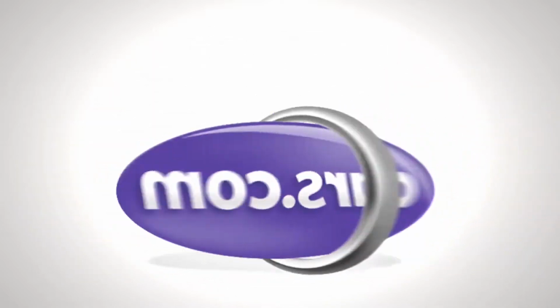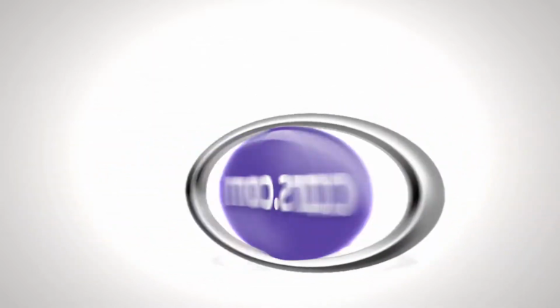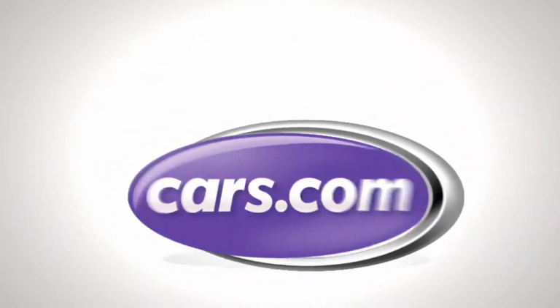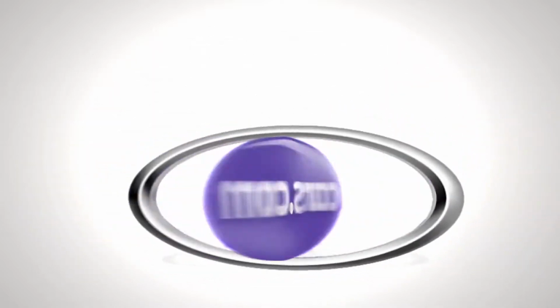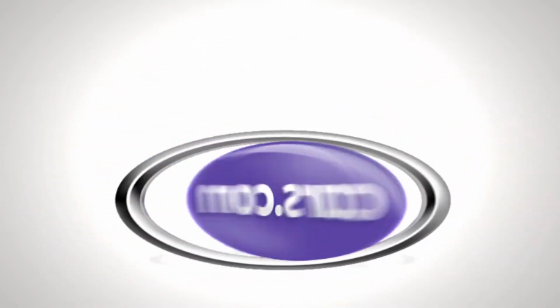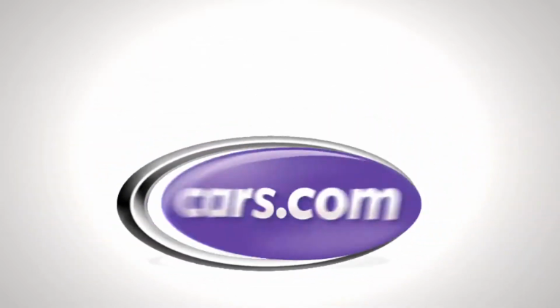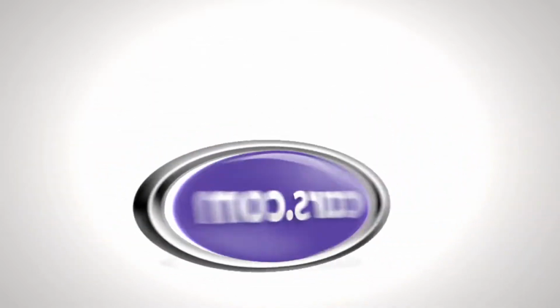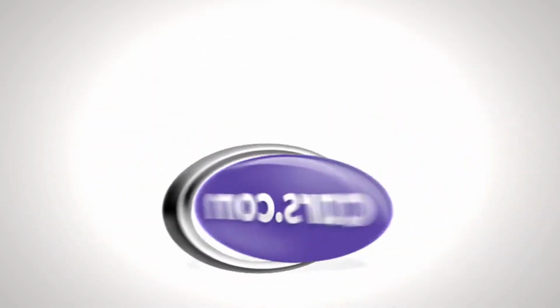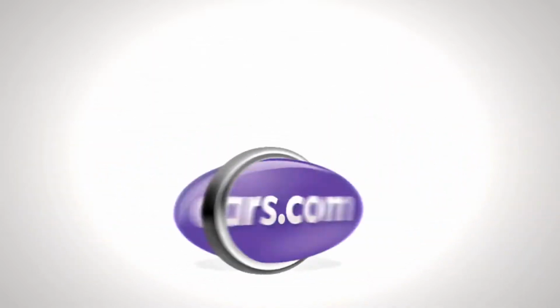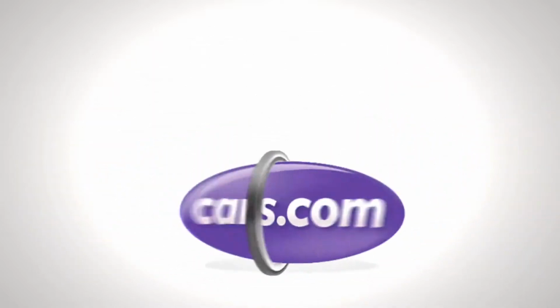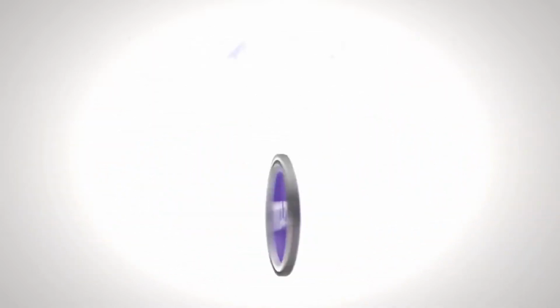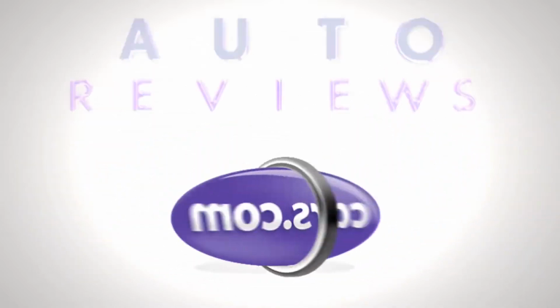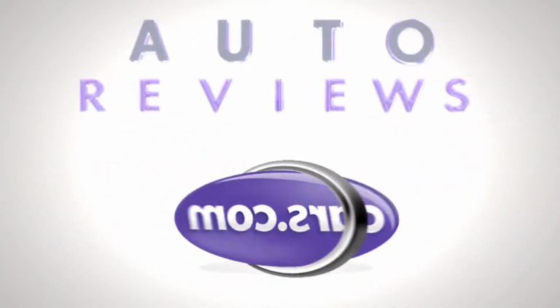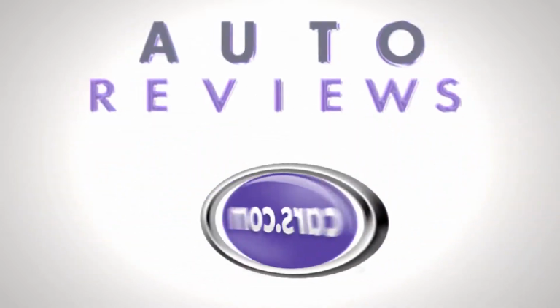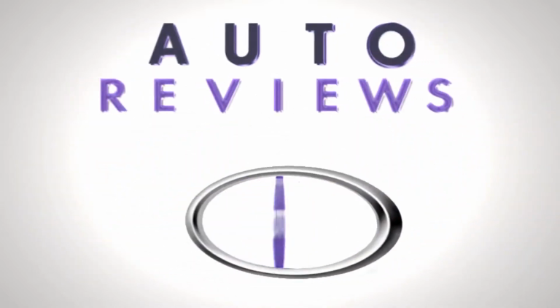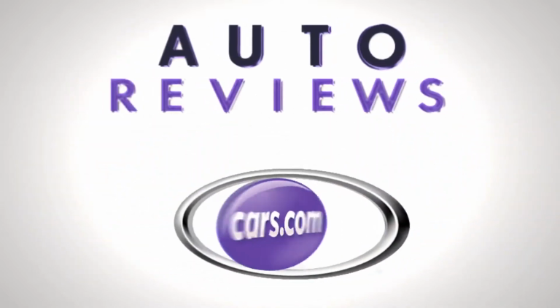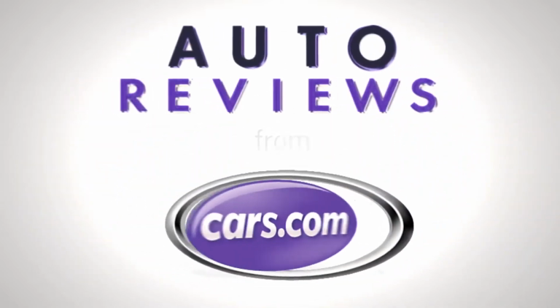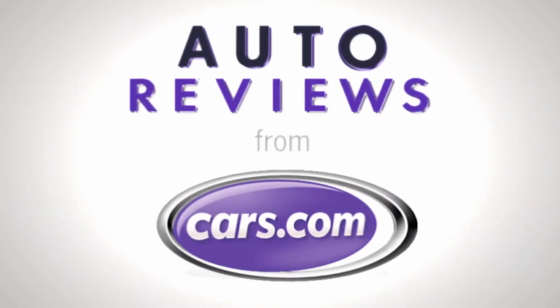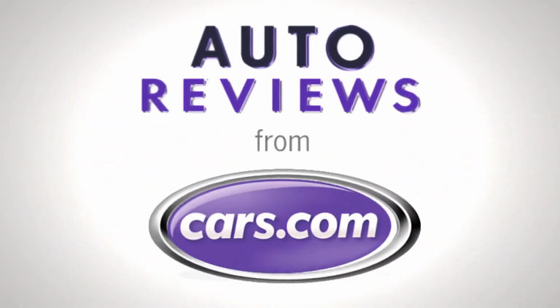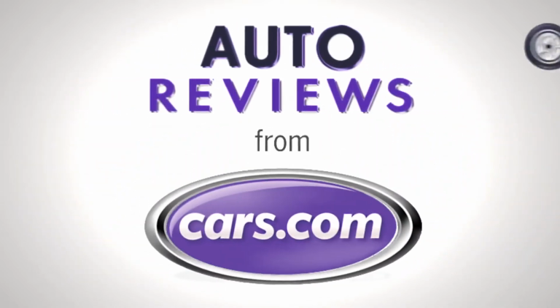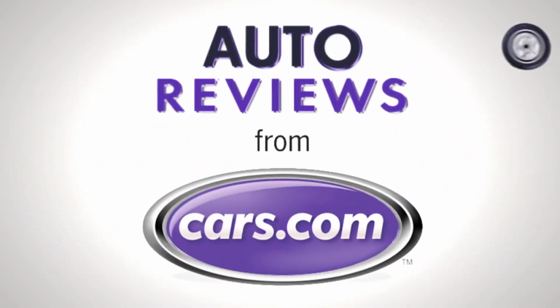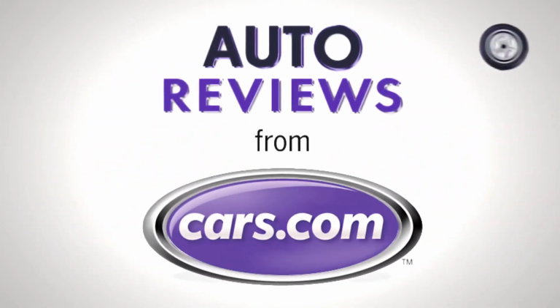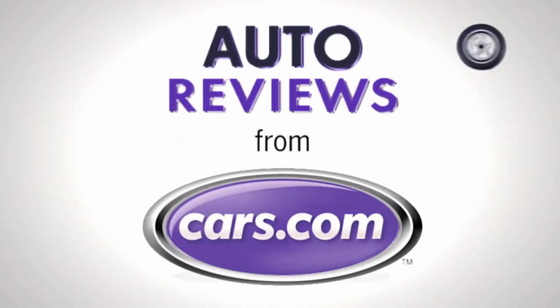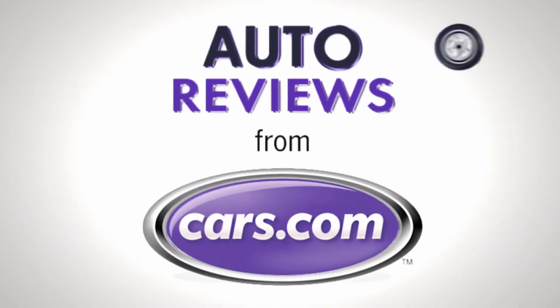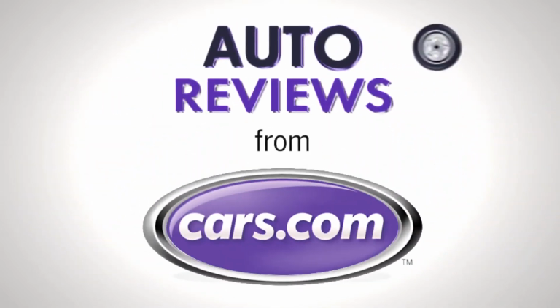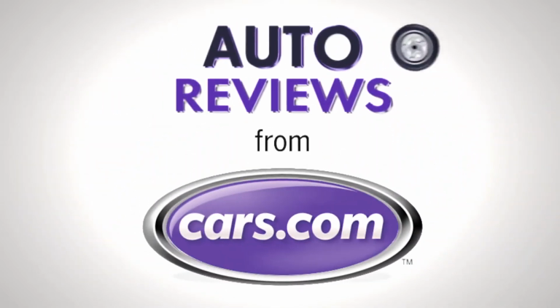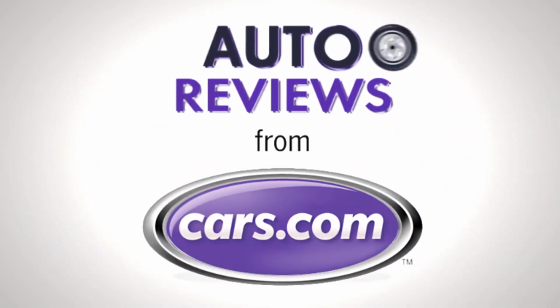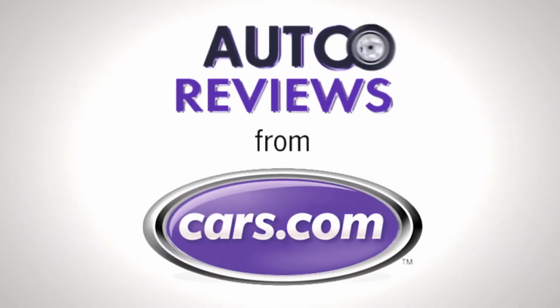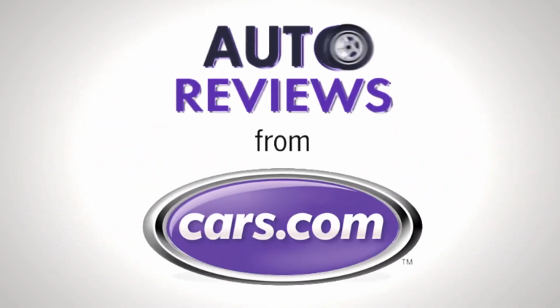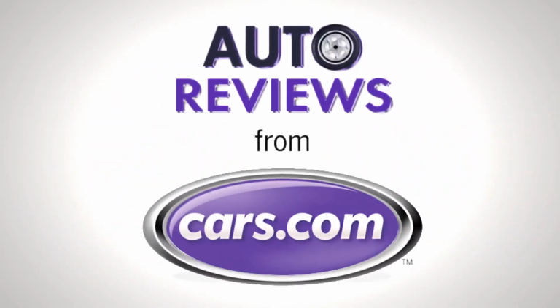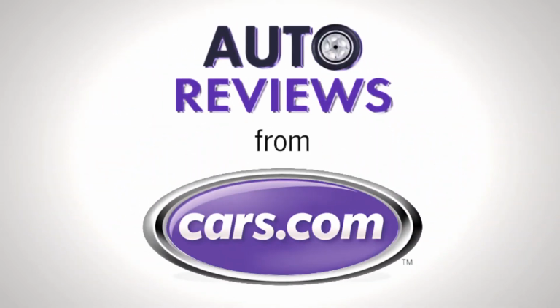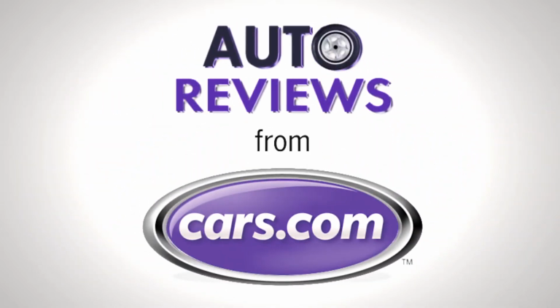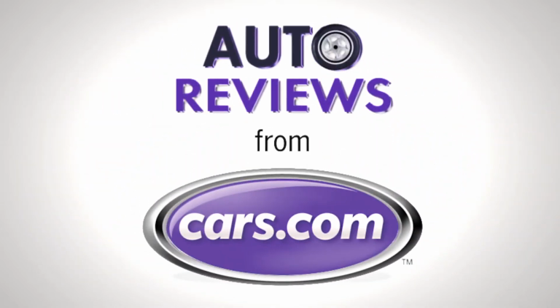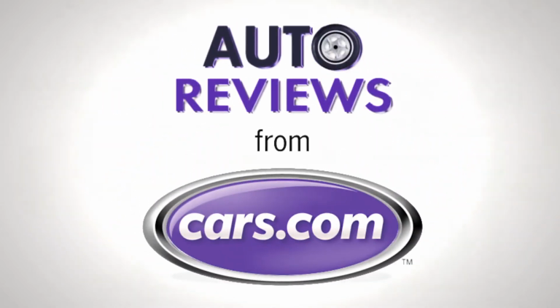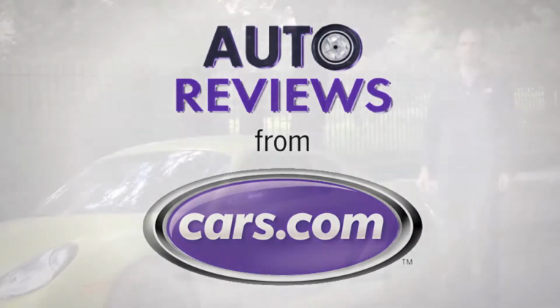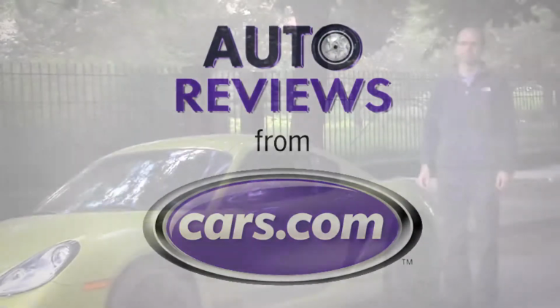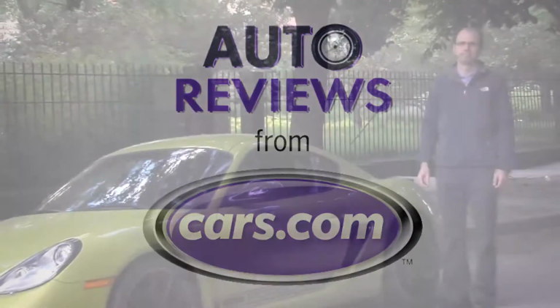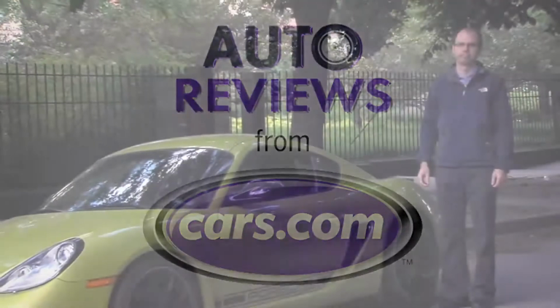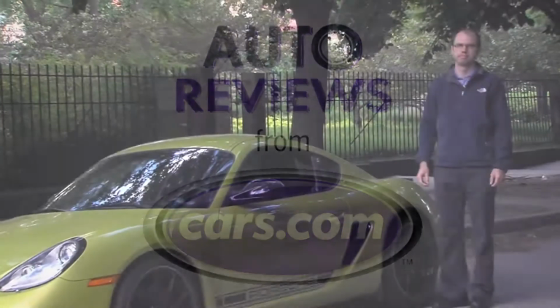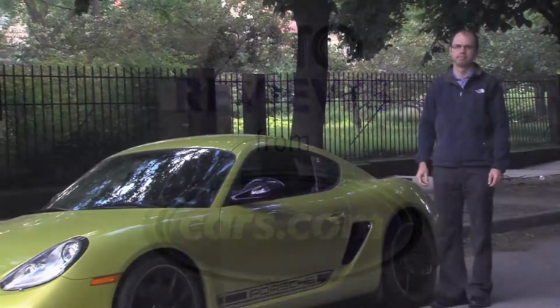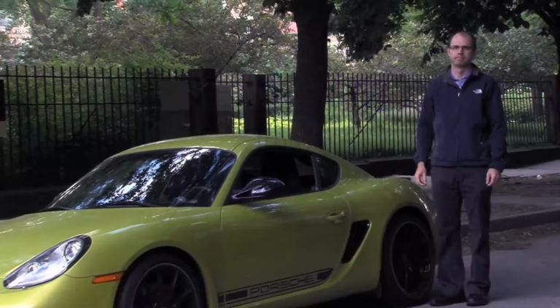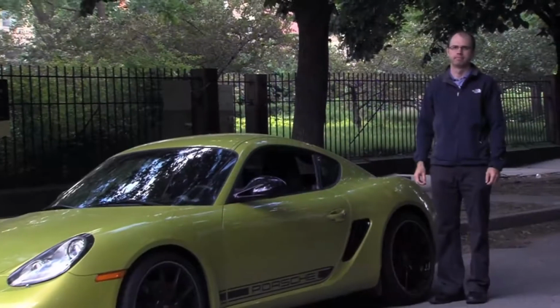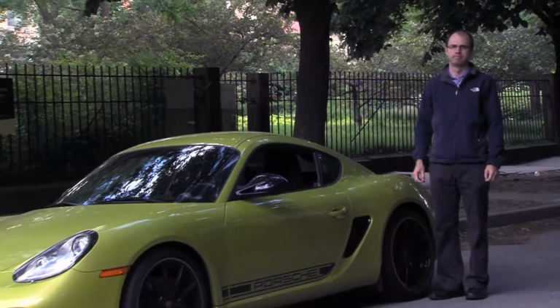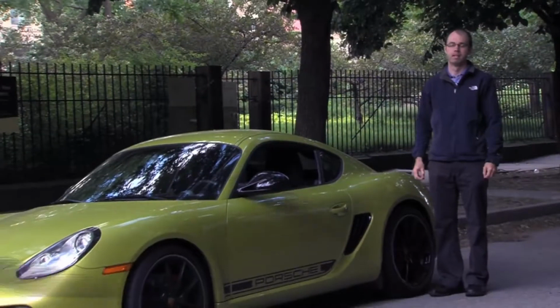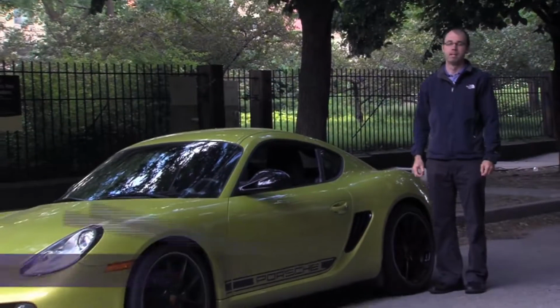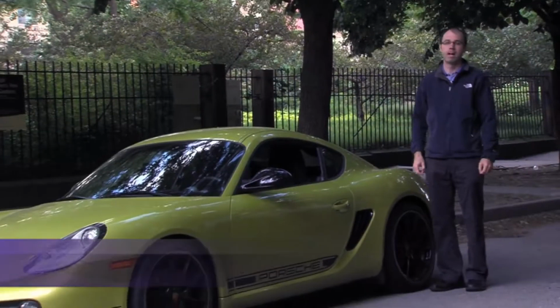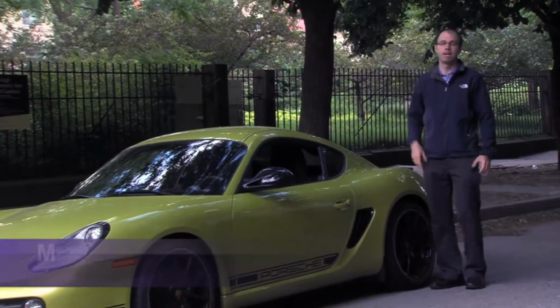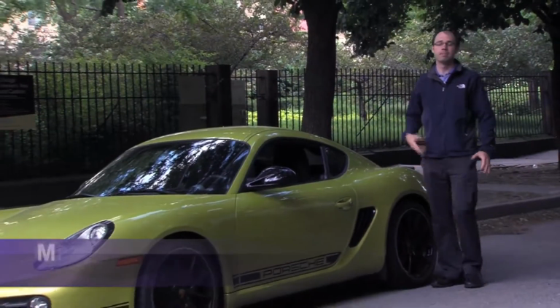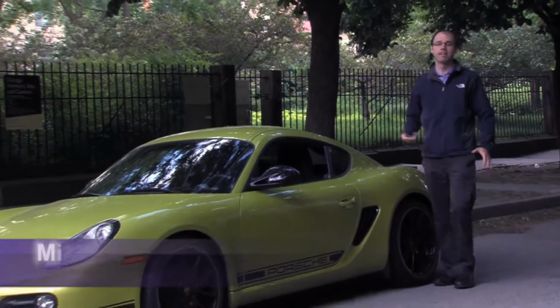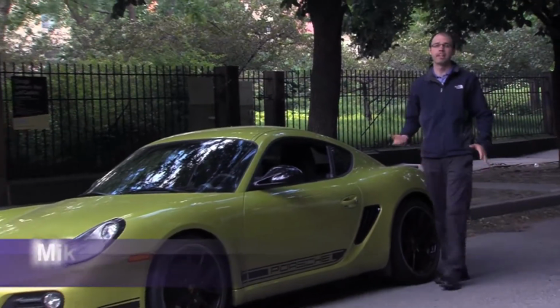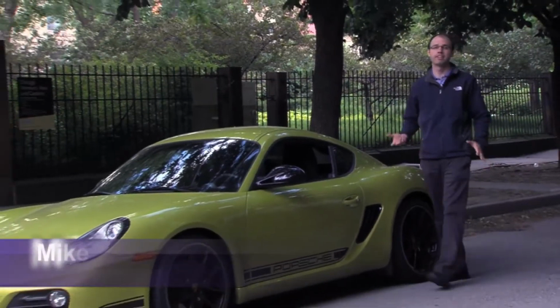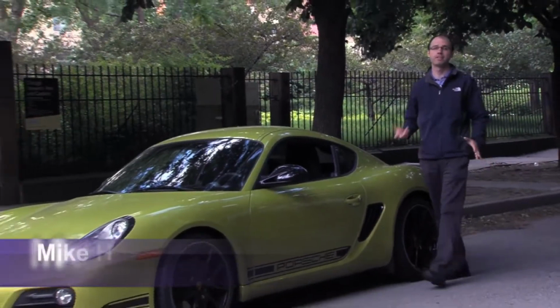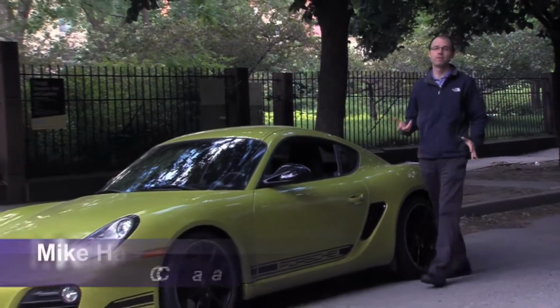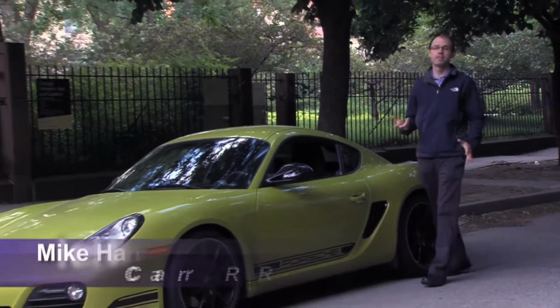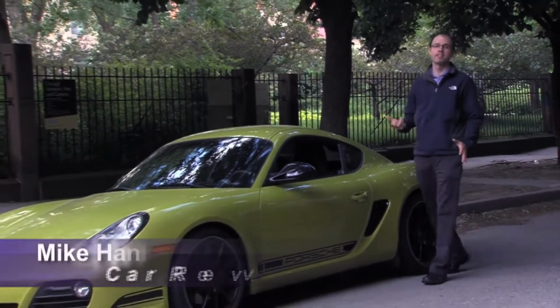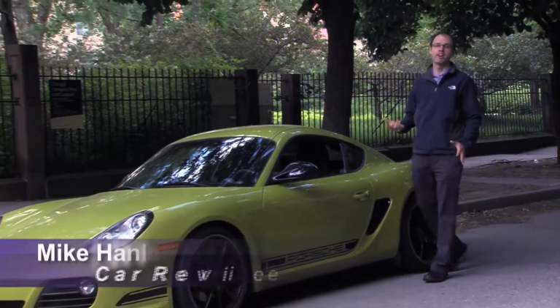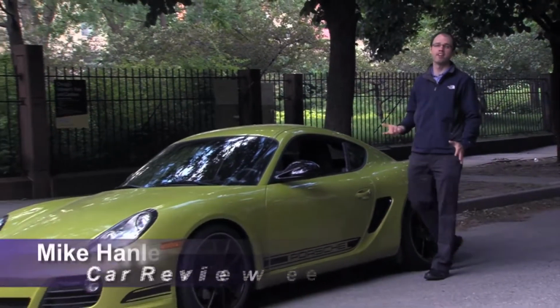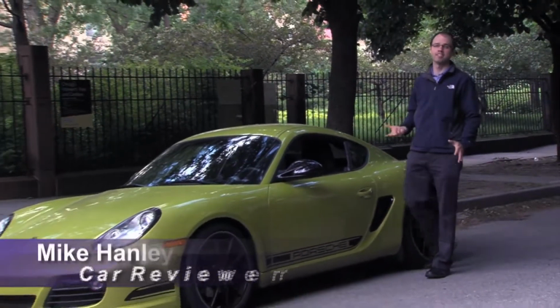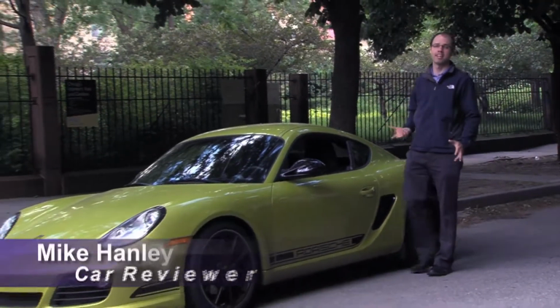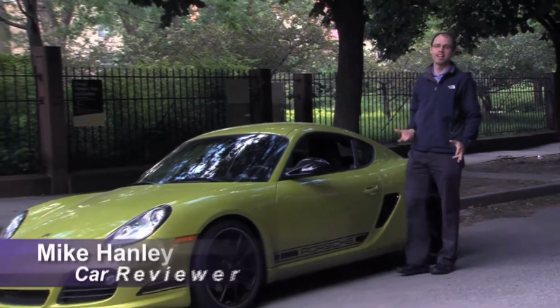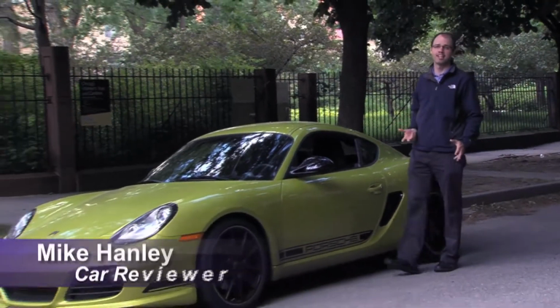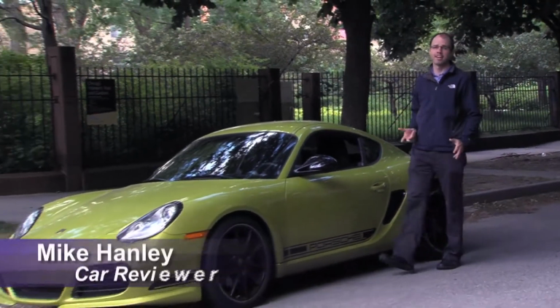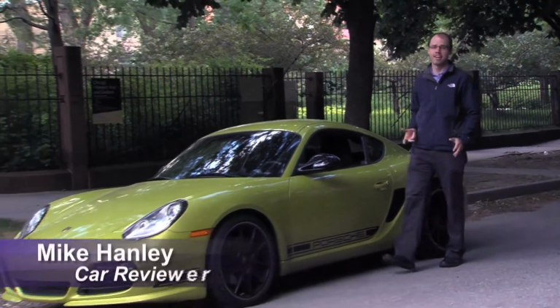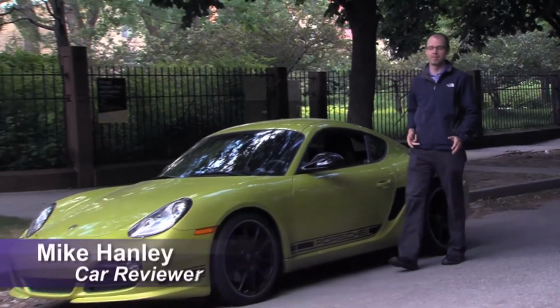Cars.com Auto Review. Hi, I'm Mike Hanley with Cars.com.